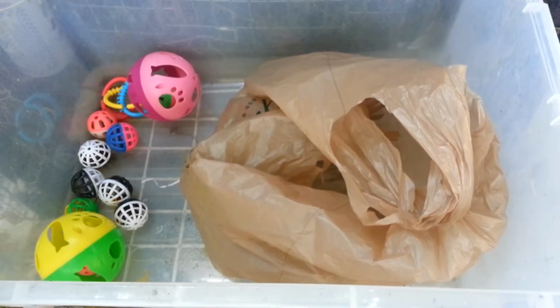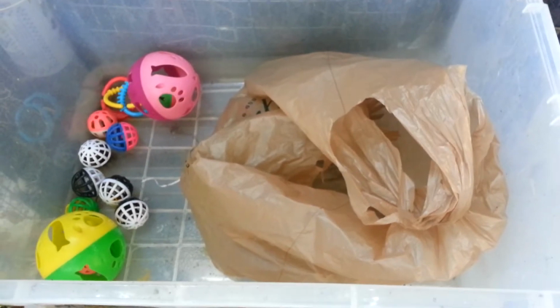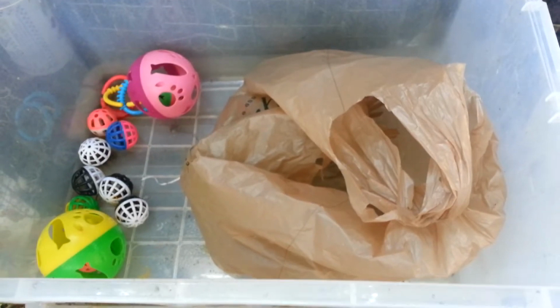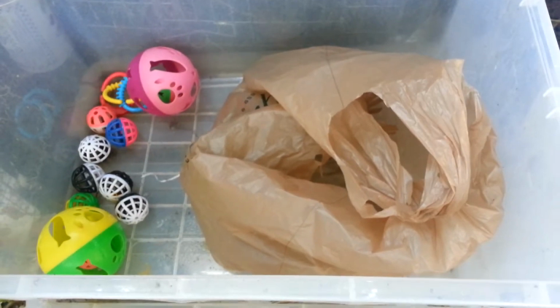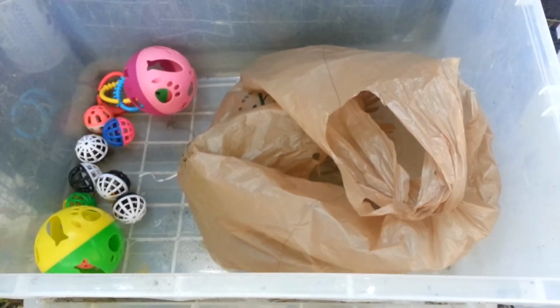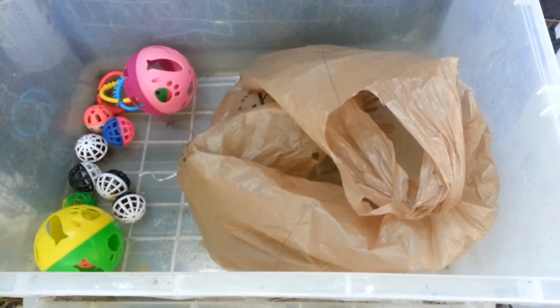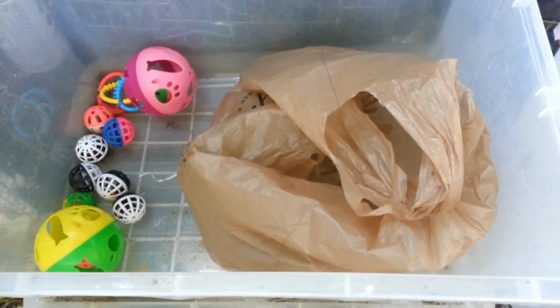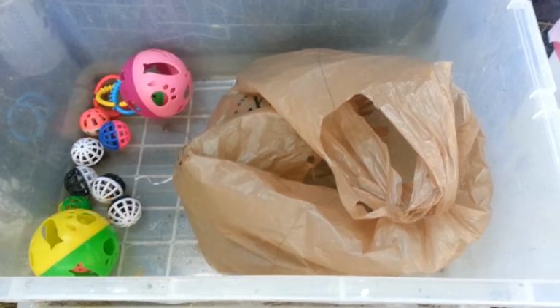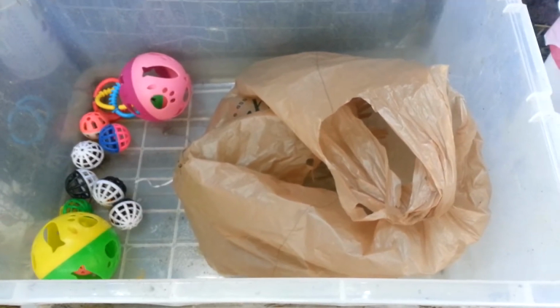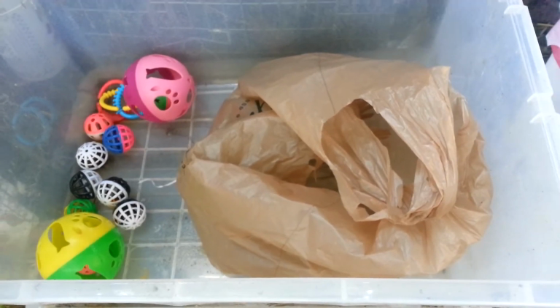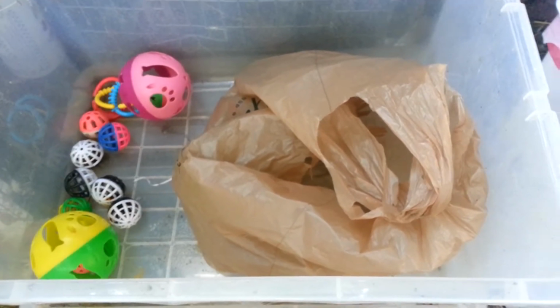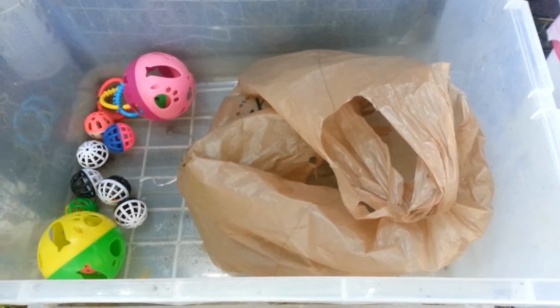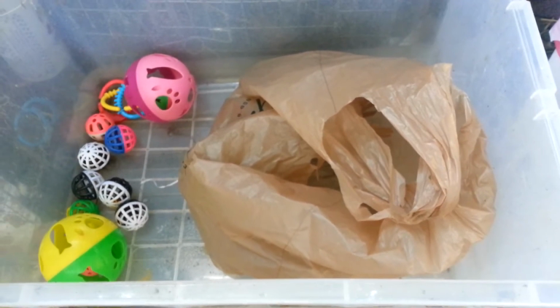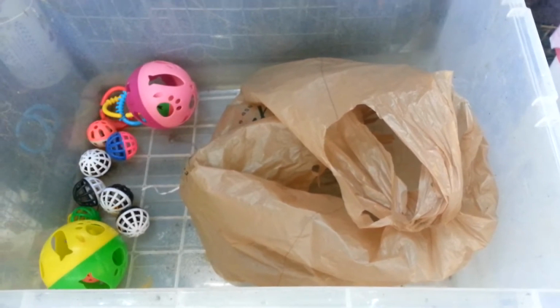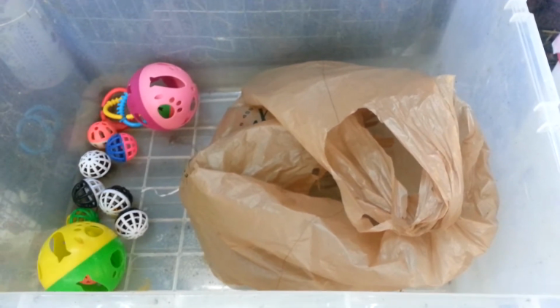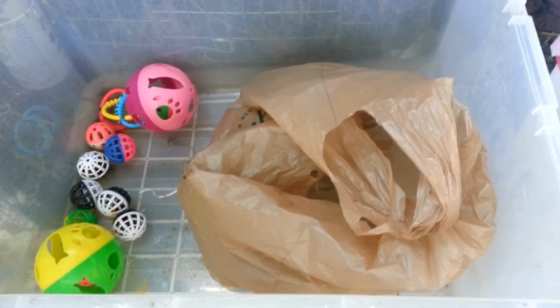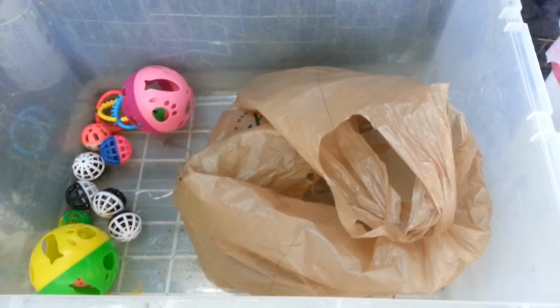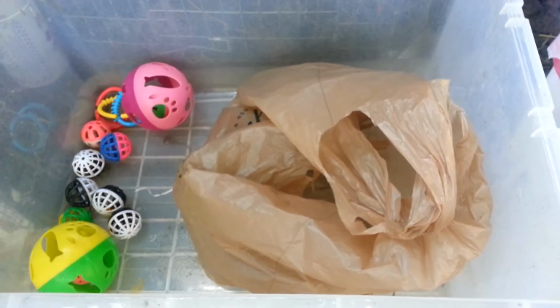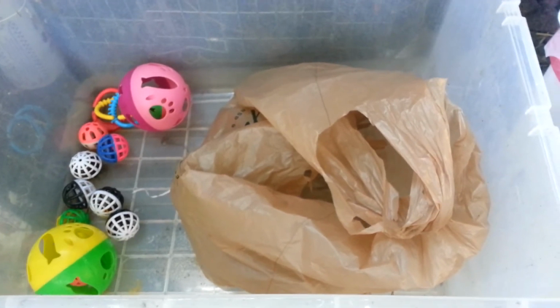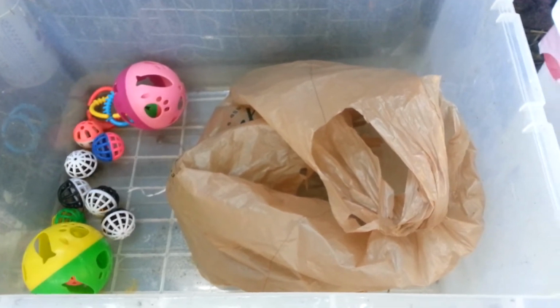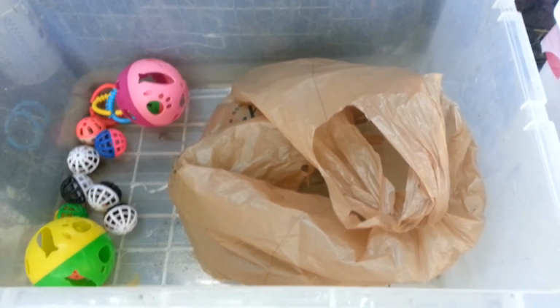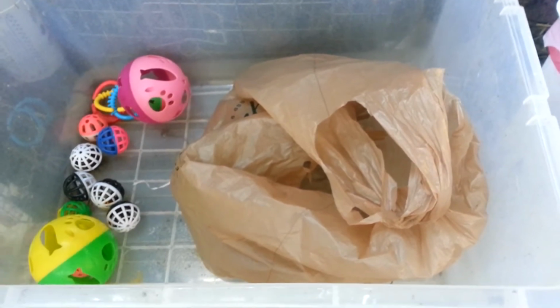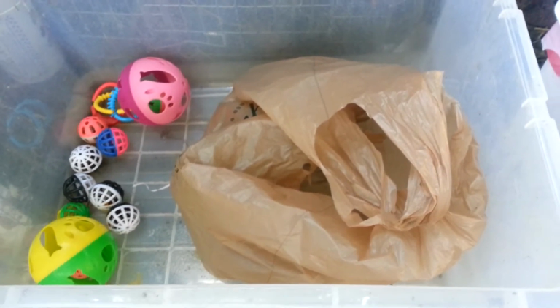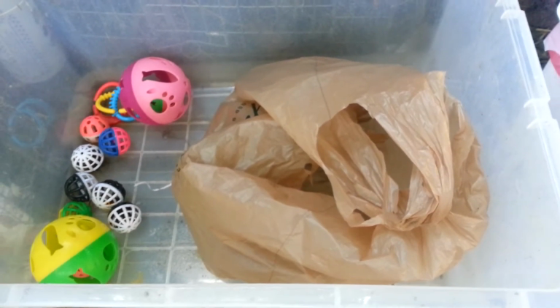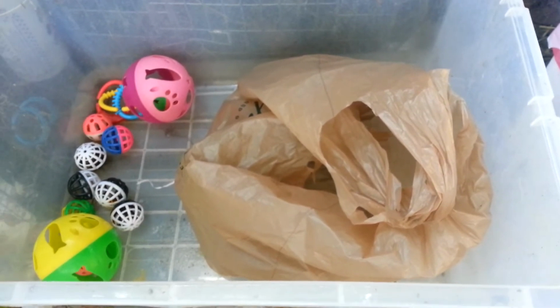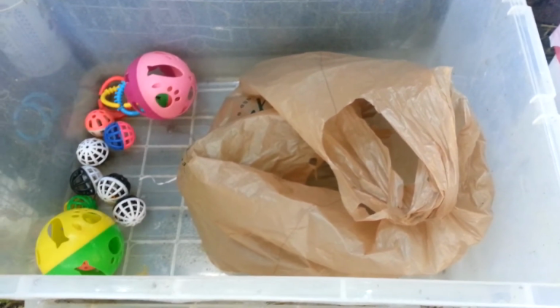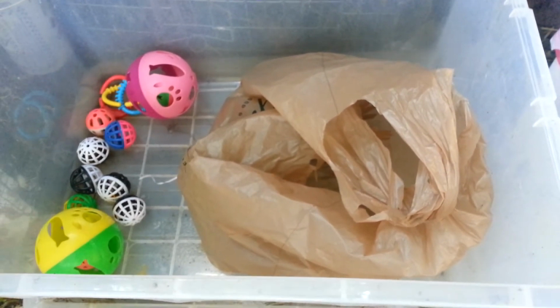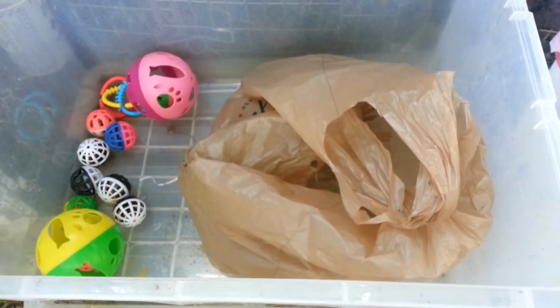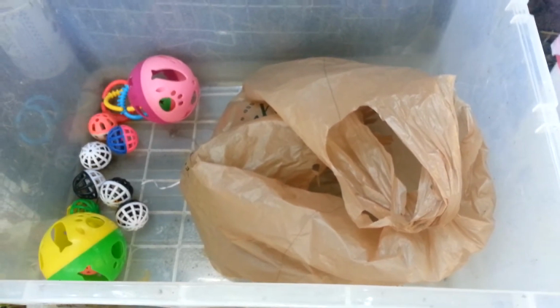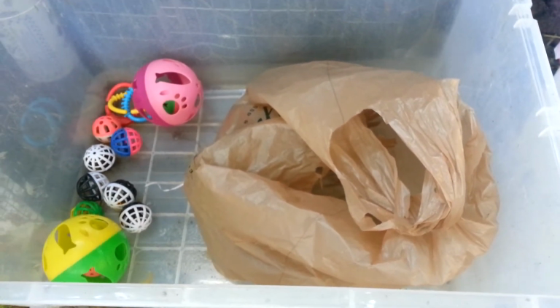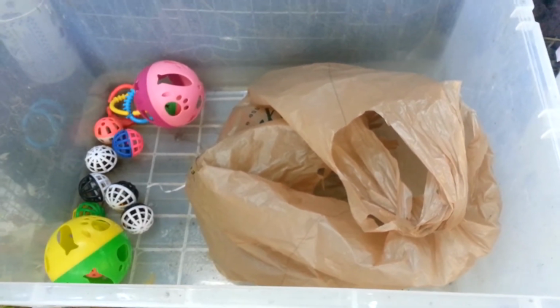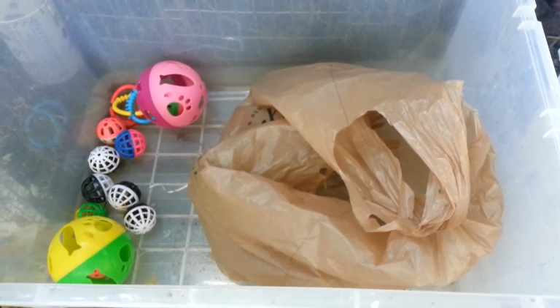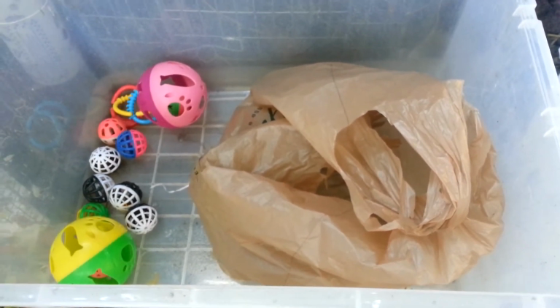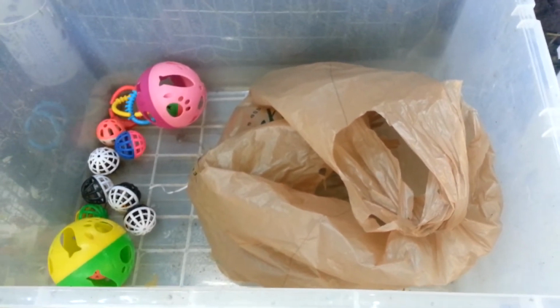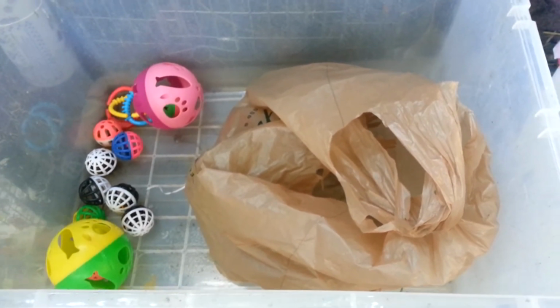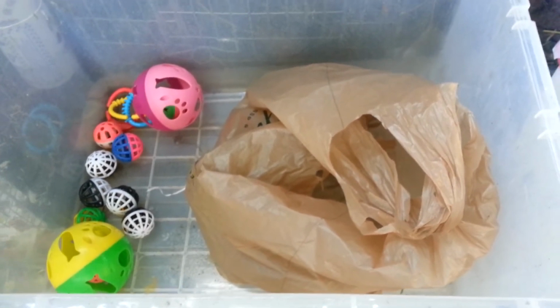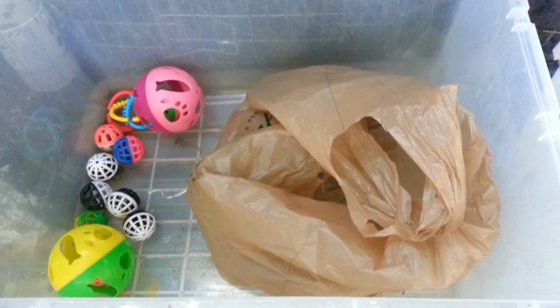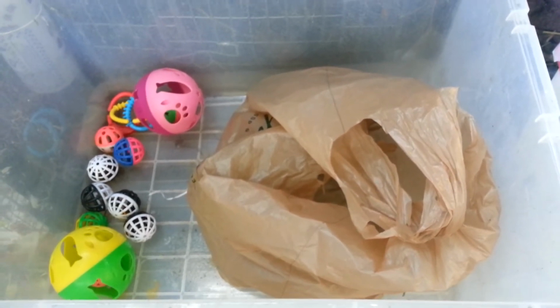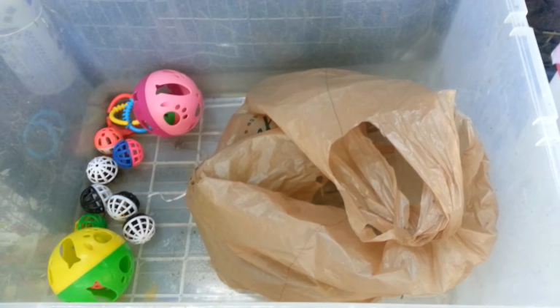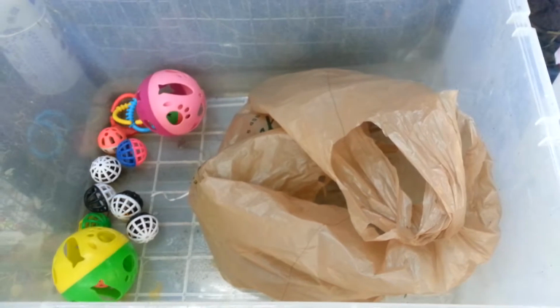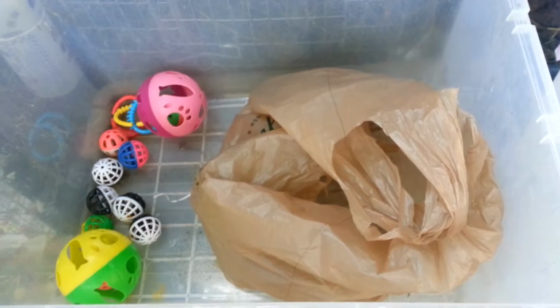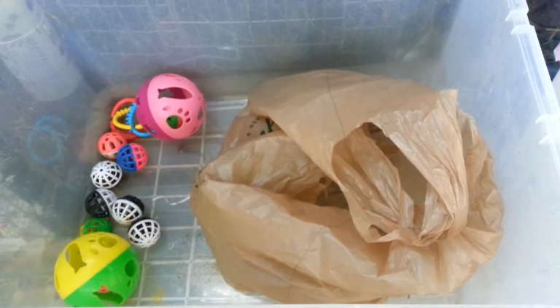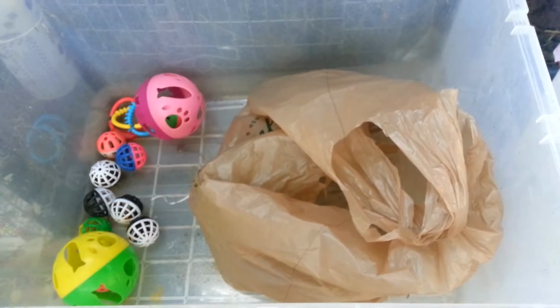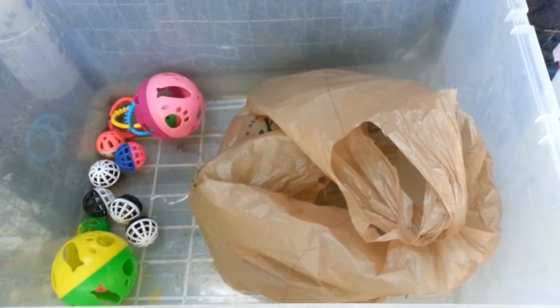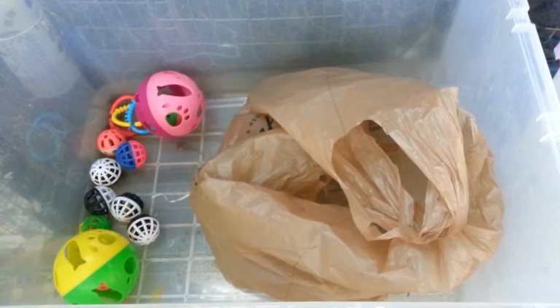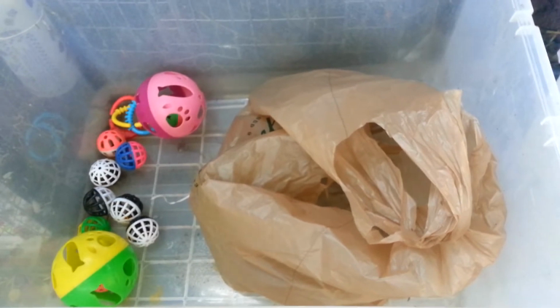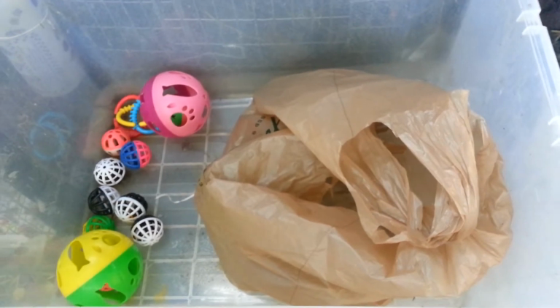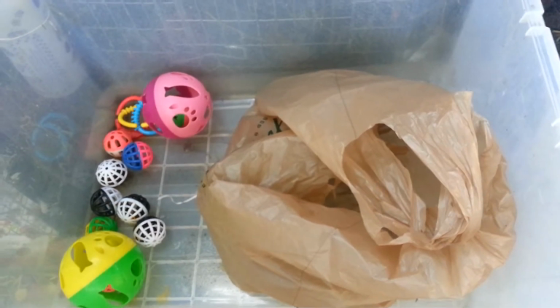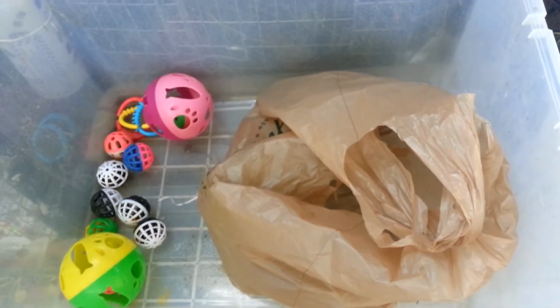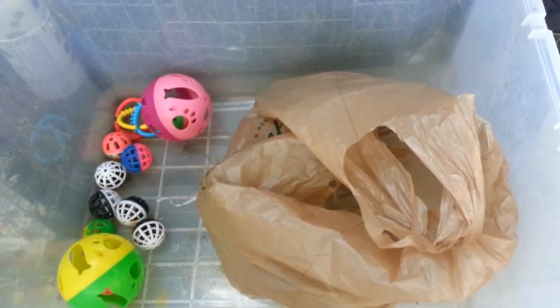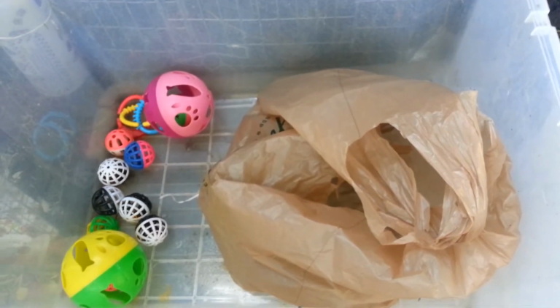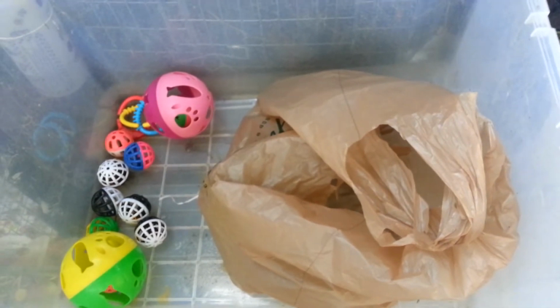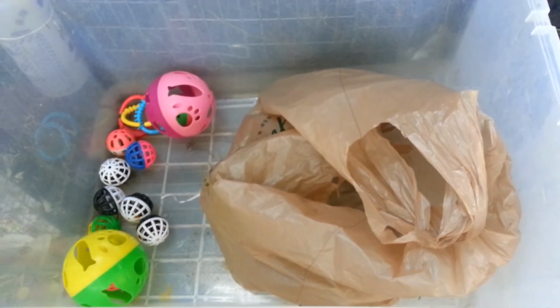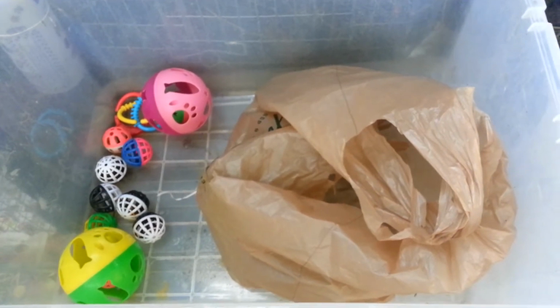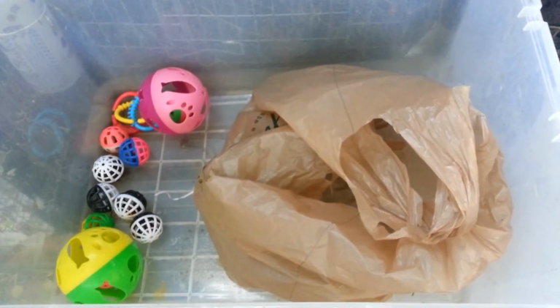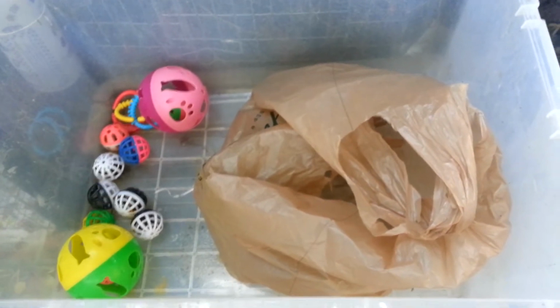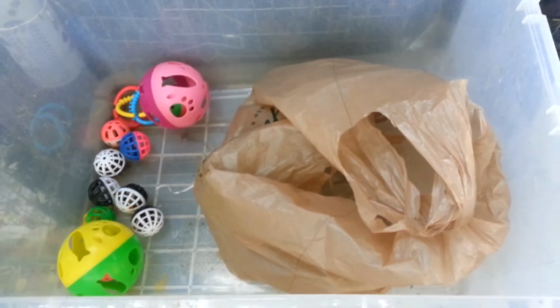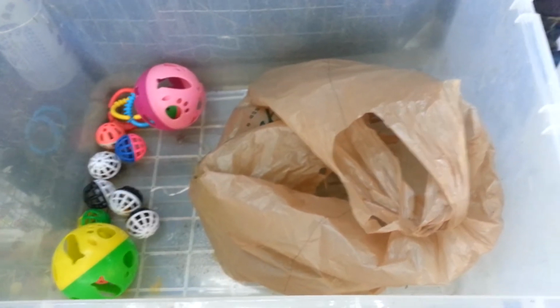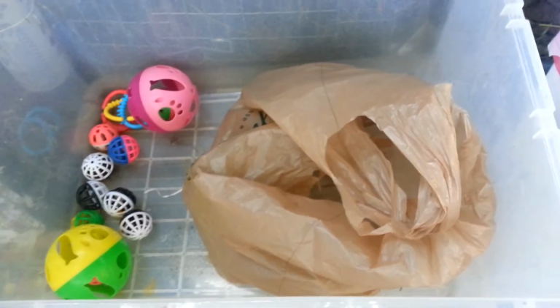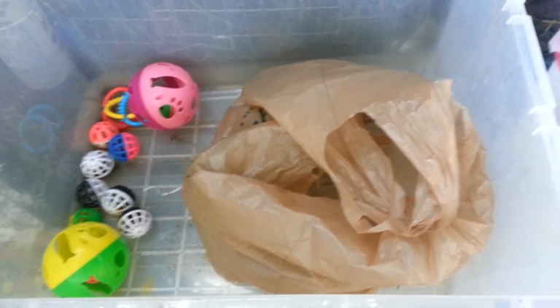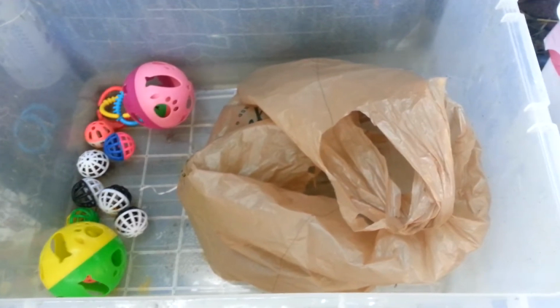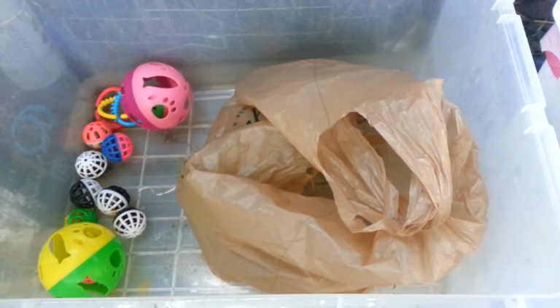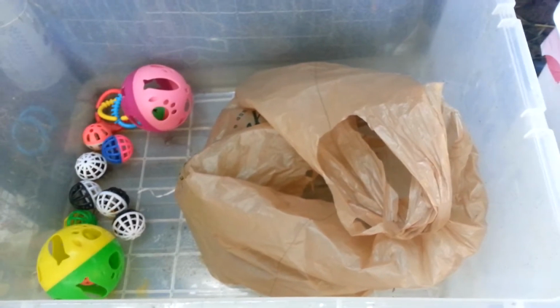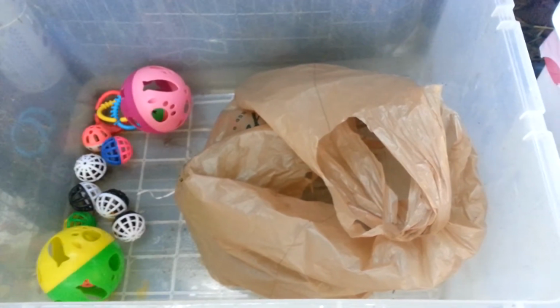Hey guys, Holly here from Holly's Hollins Rabbitry. Today I want to talk a little bit about what kind of toys I give to my bunnies and where I get them.